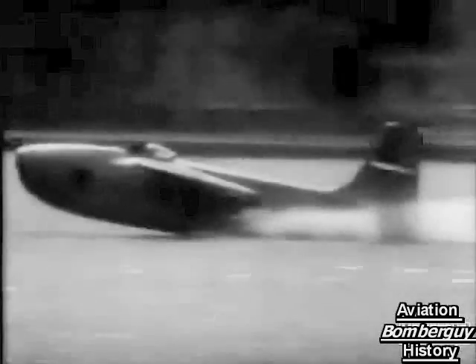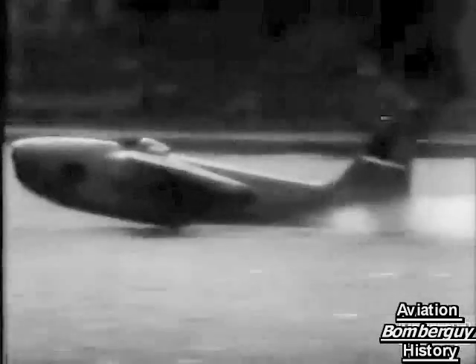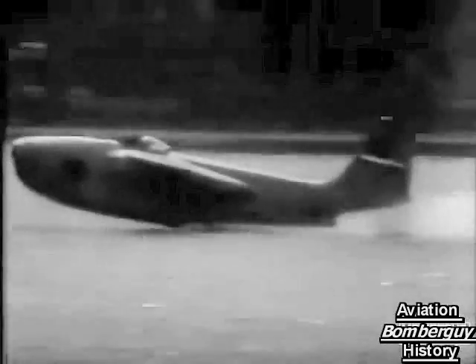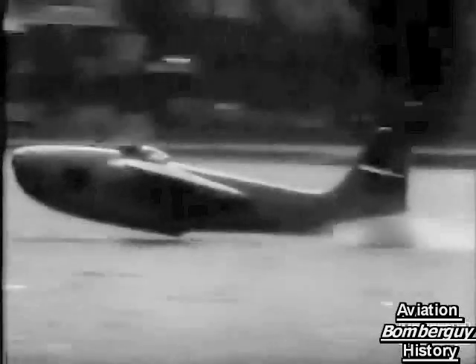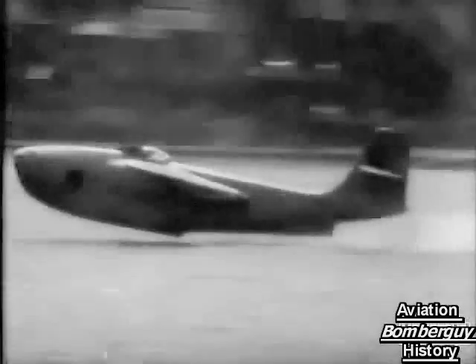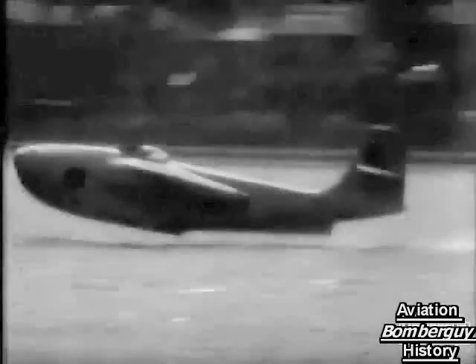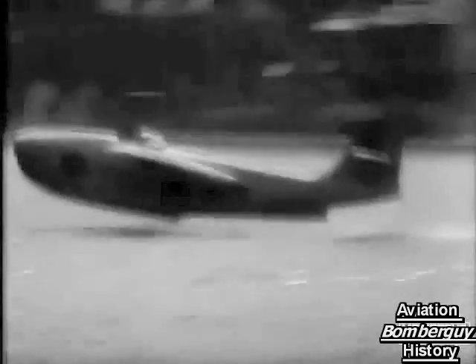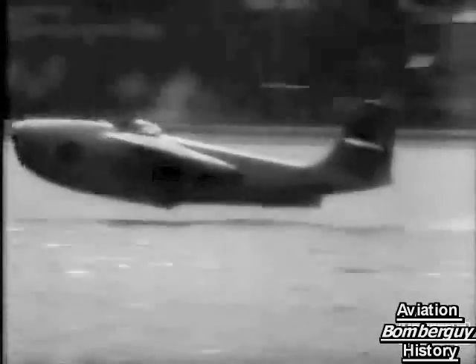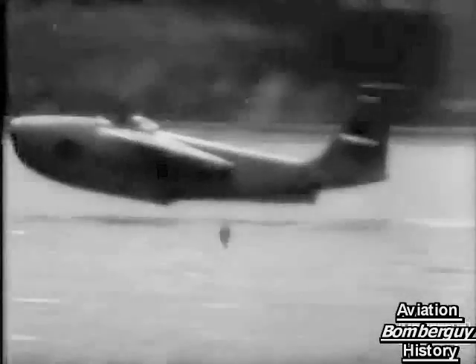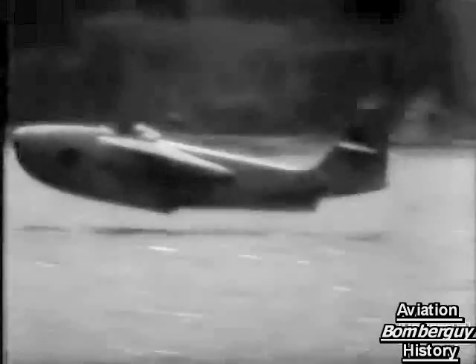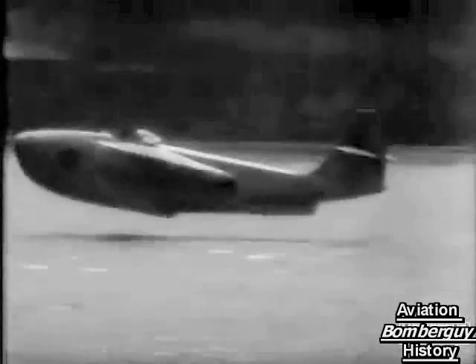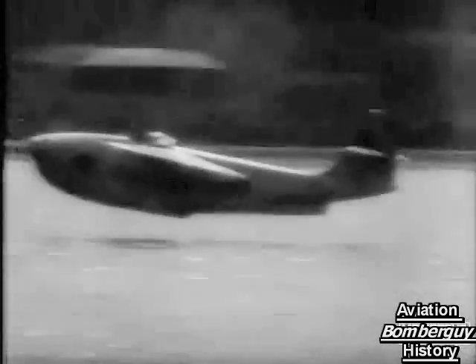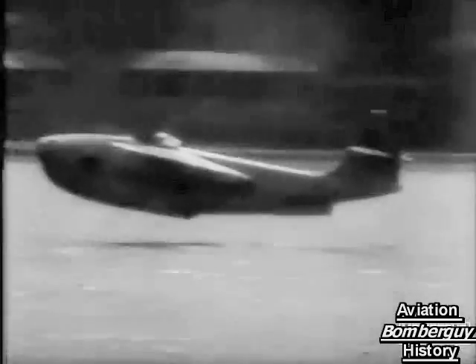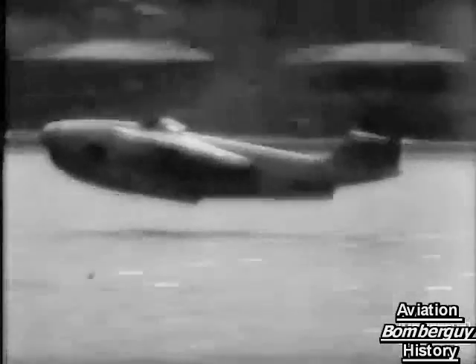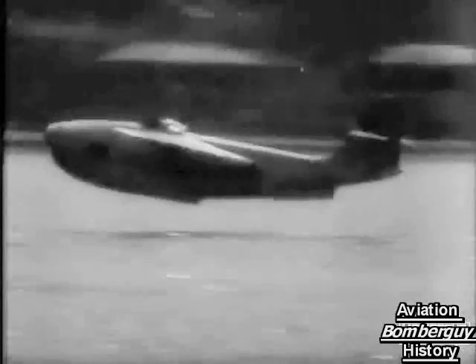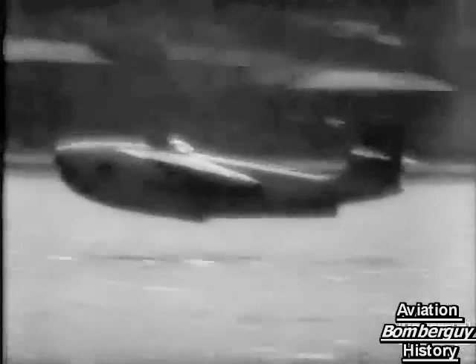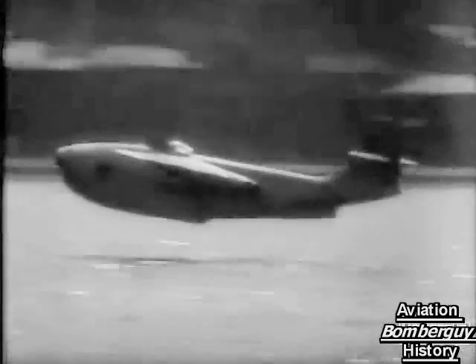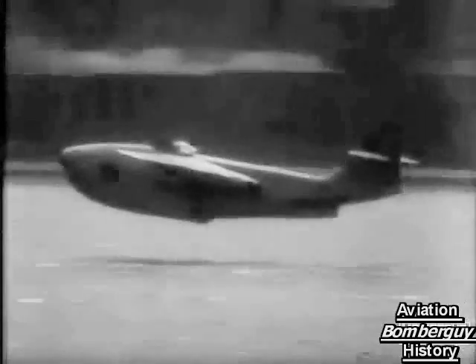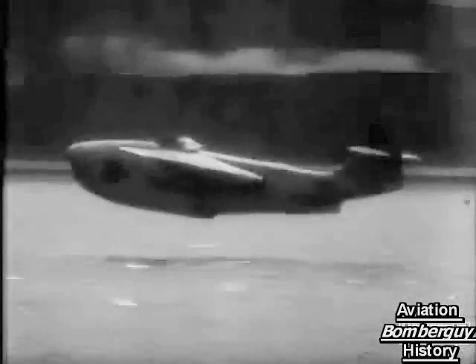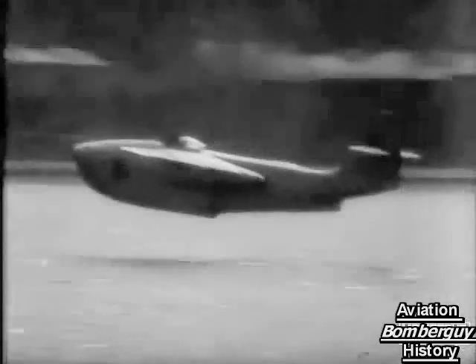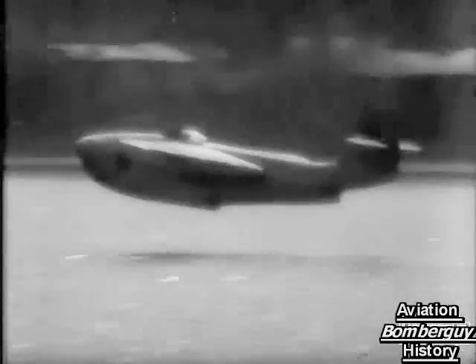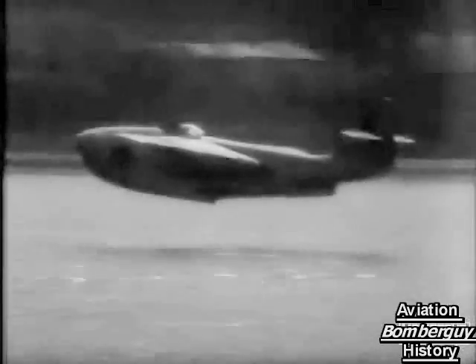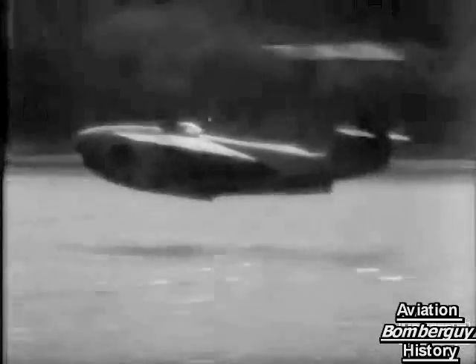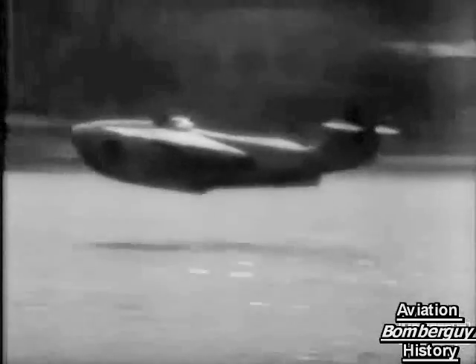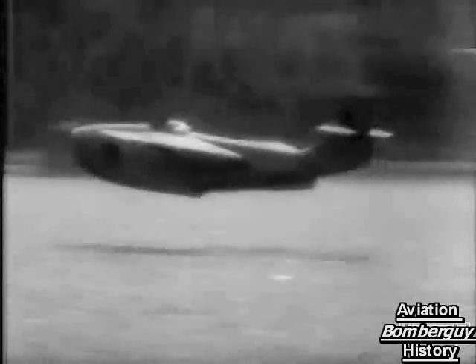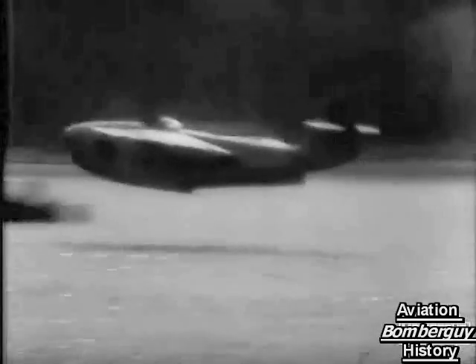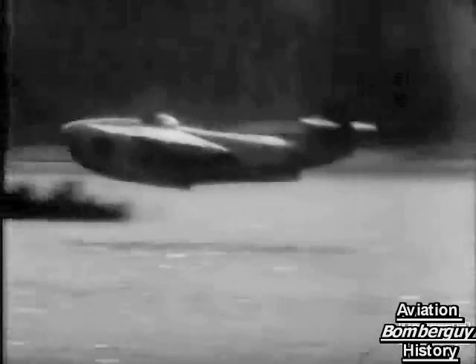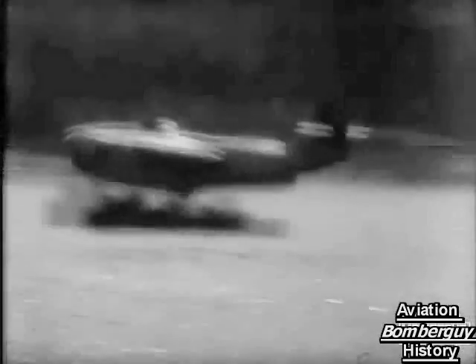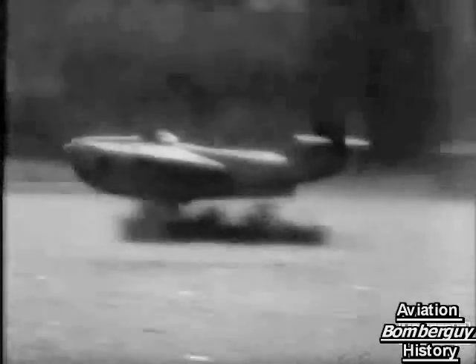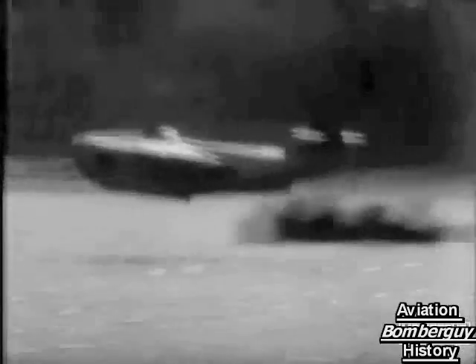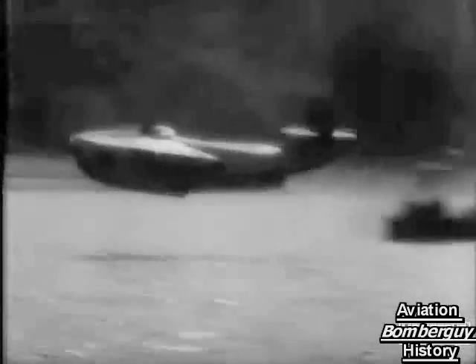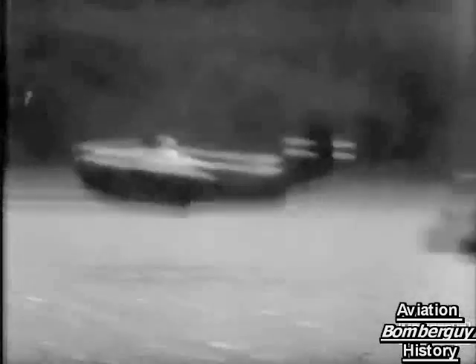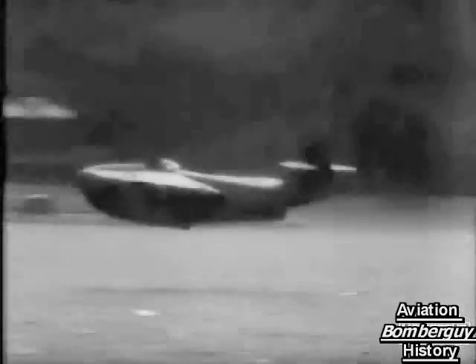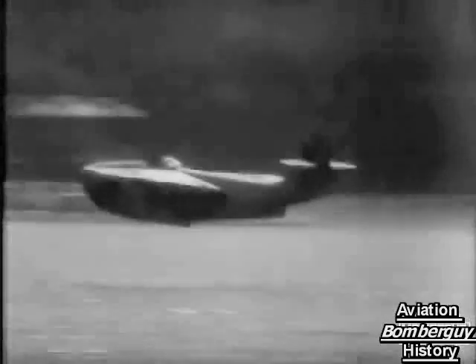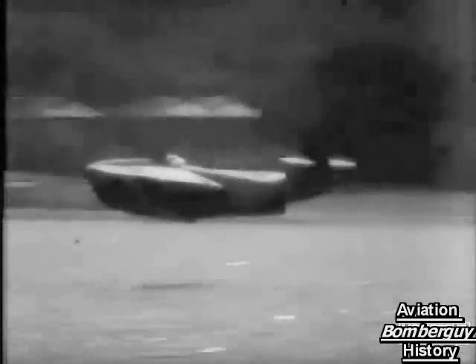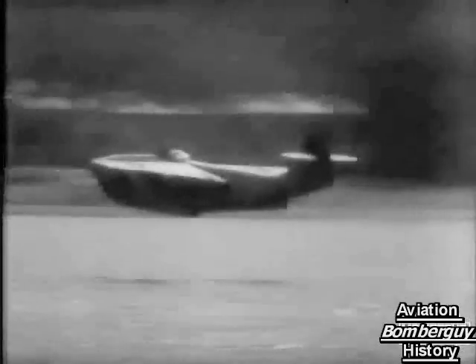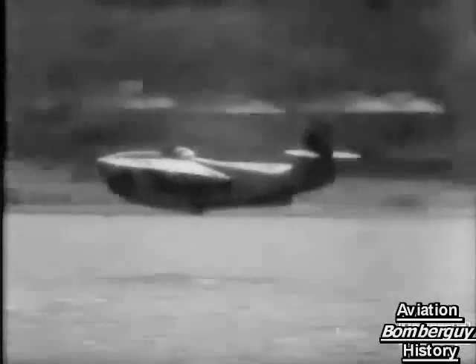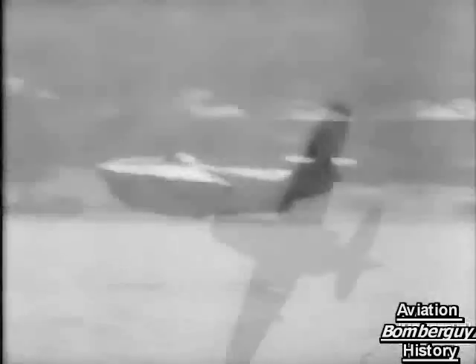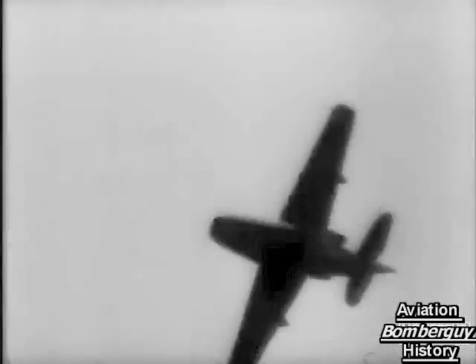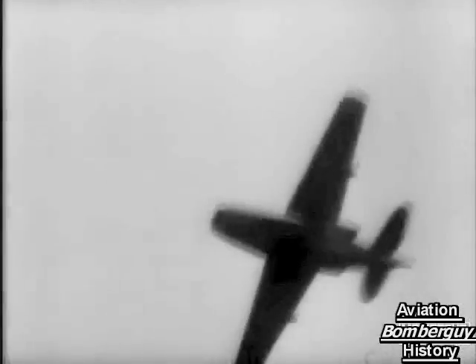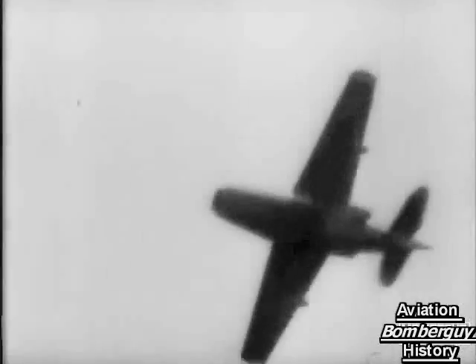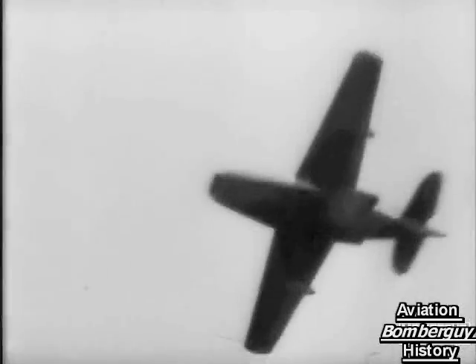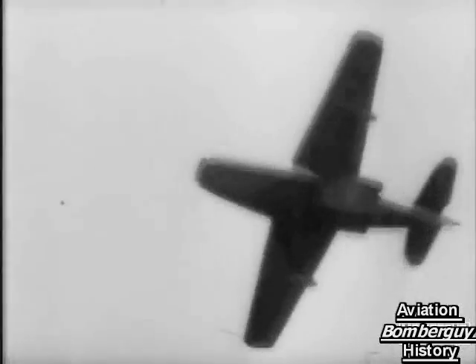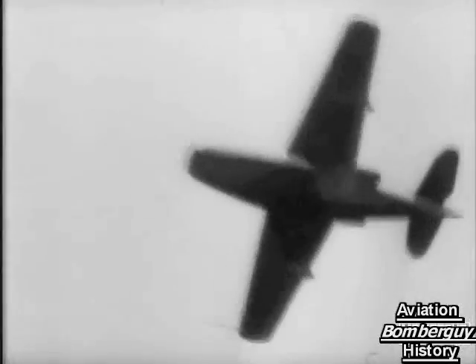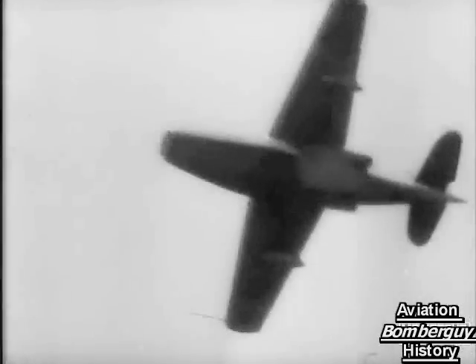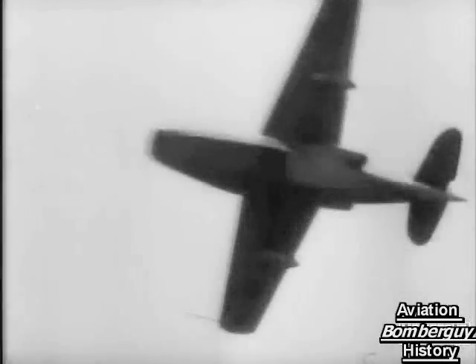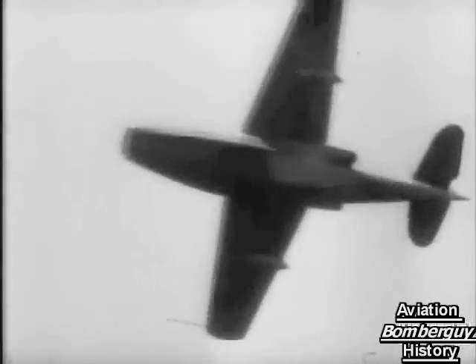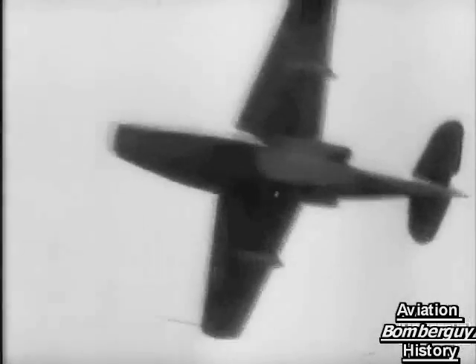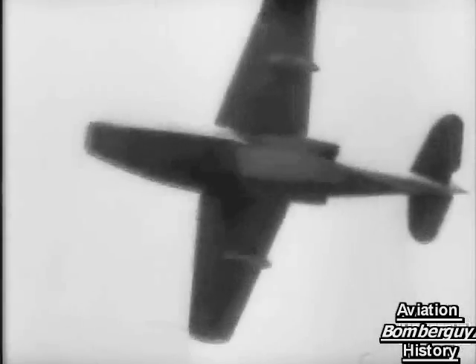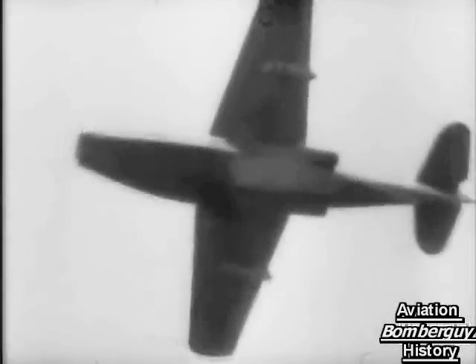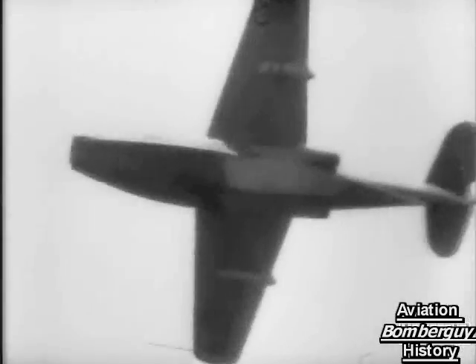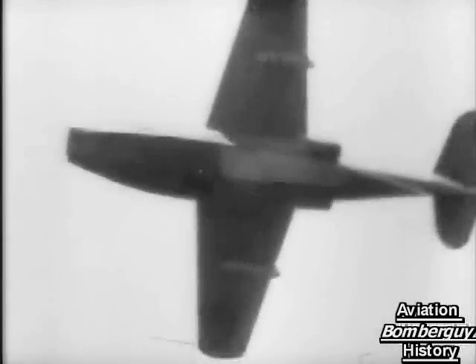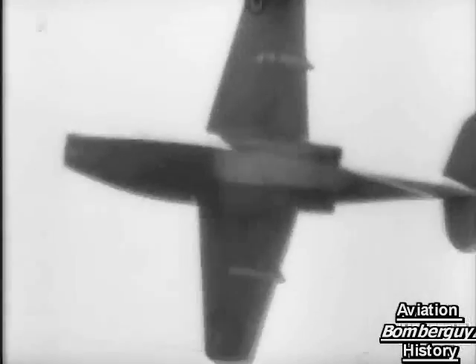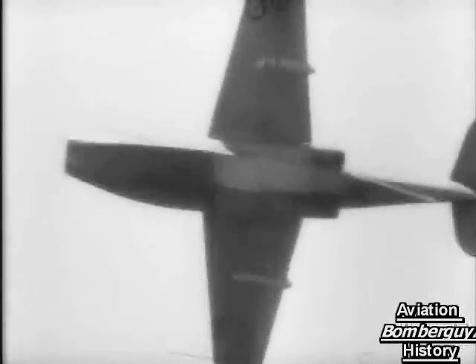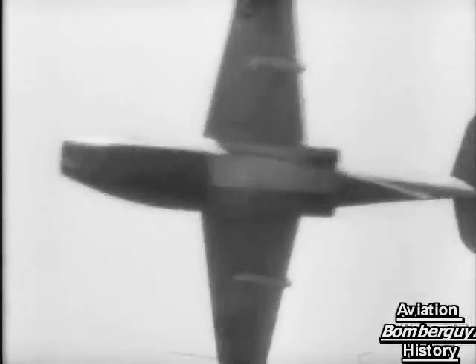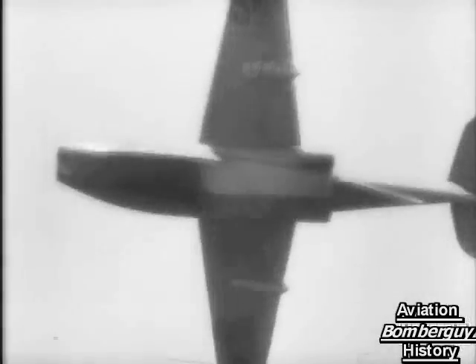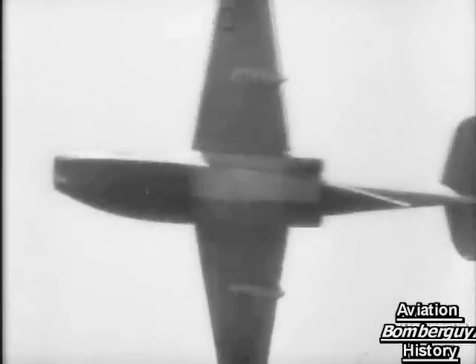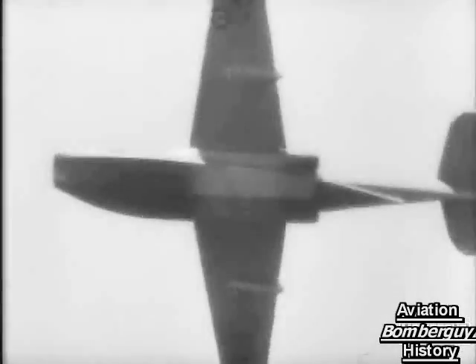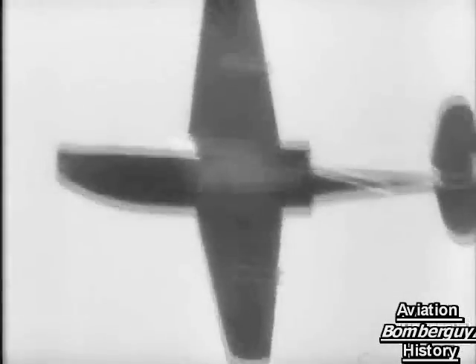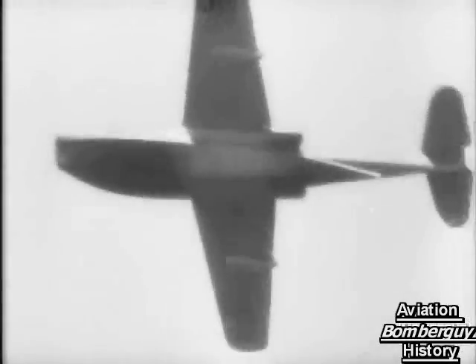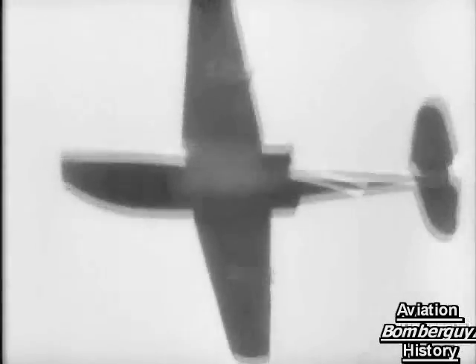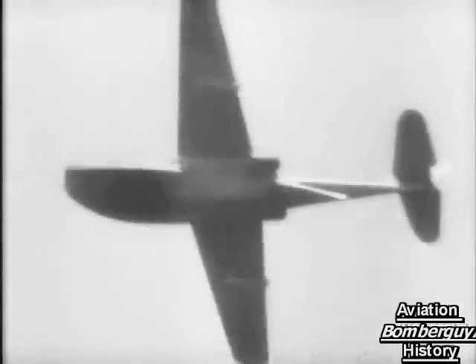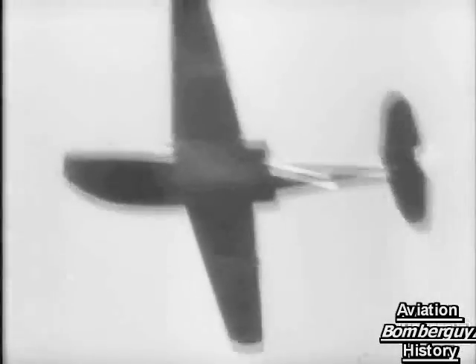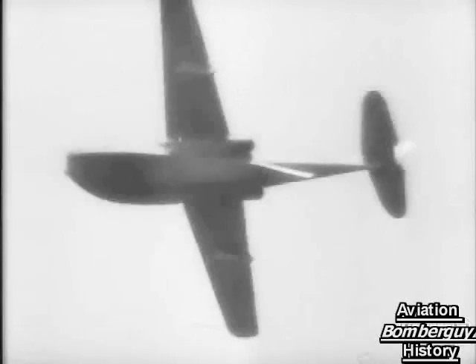Flown by test pilot Geoffrey Tyson, the aircraft — the first of its kind in the world — apparently gave an excellent performance.